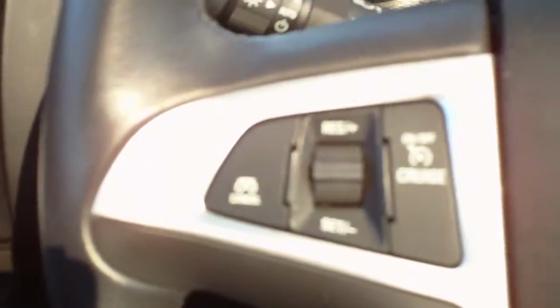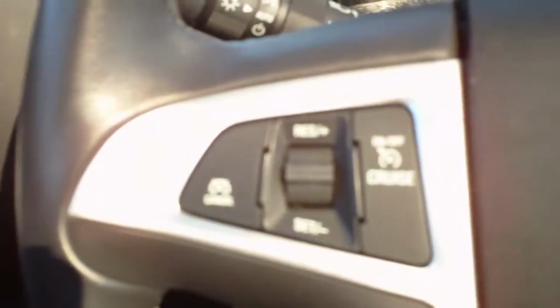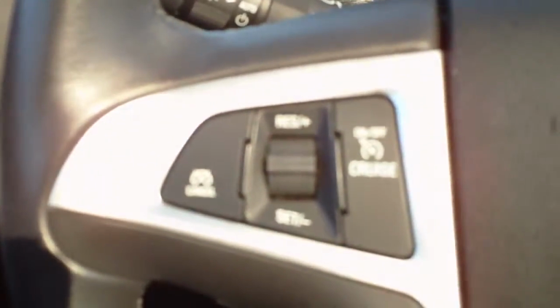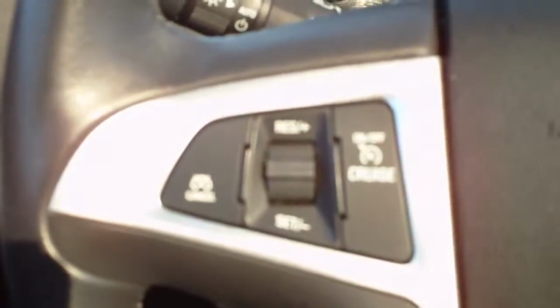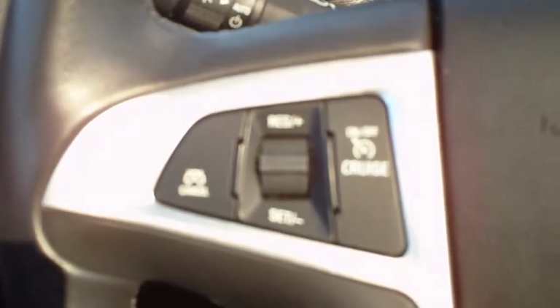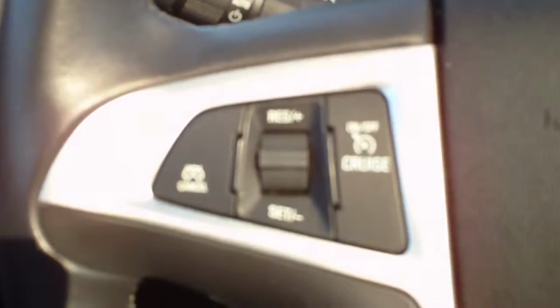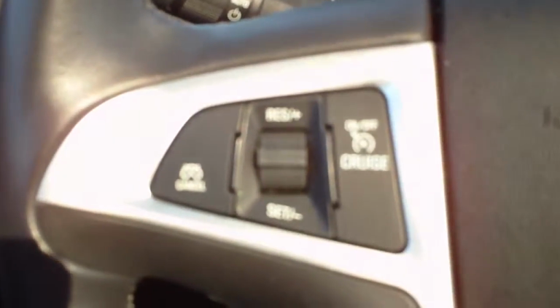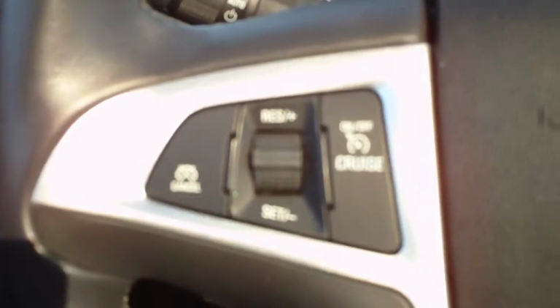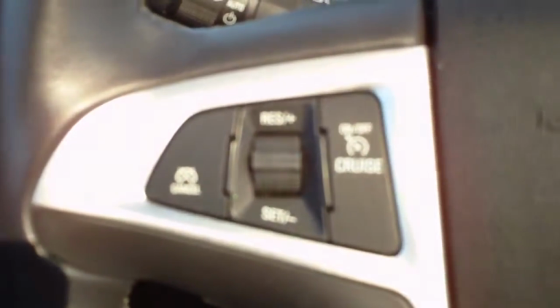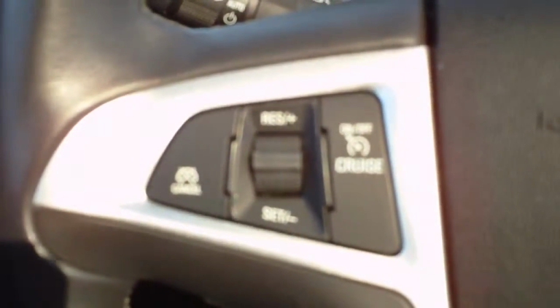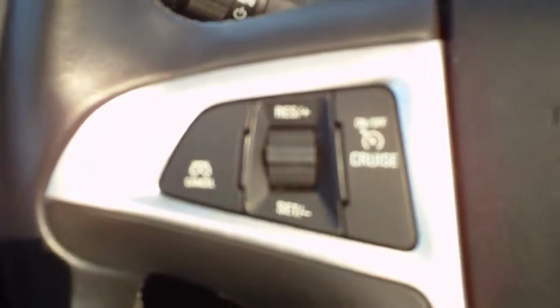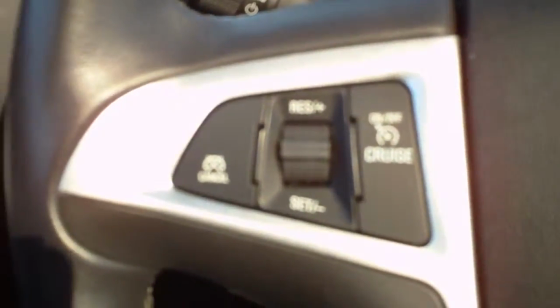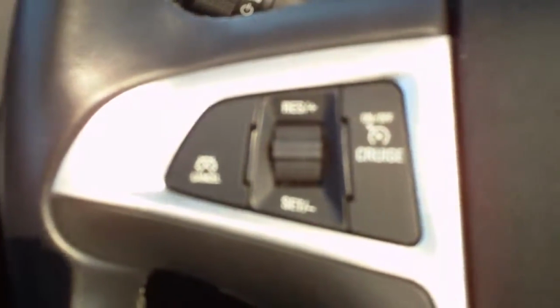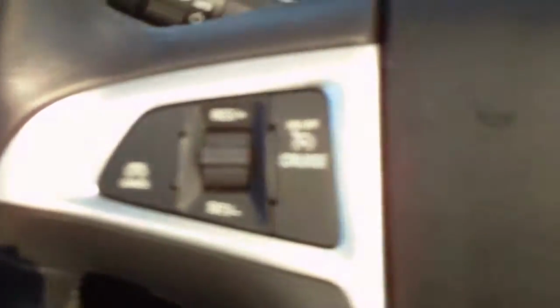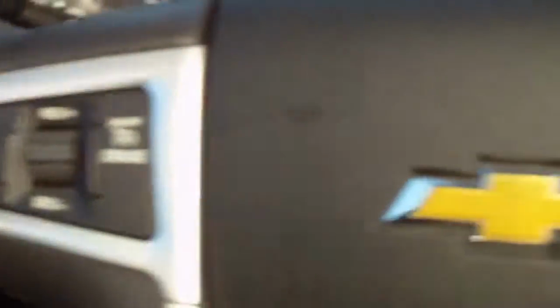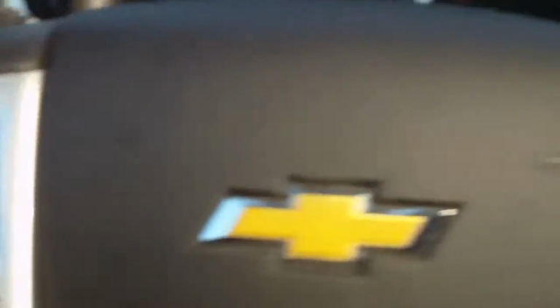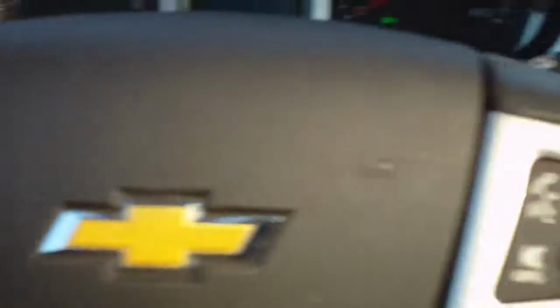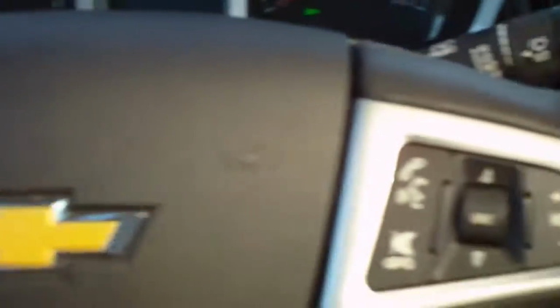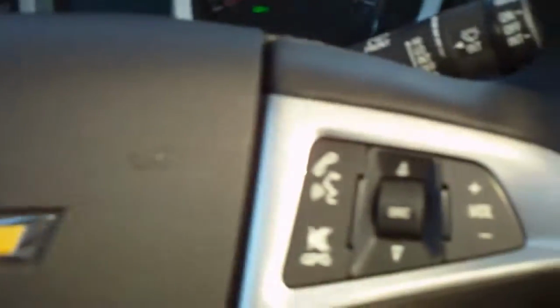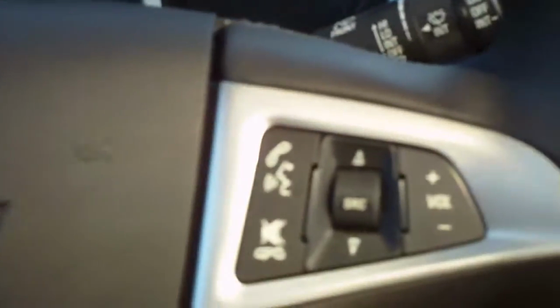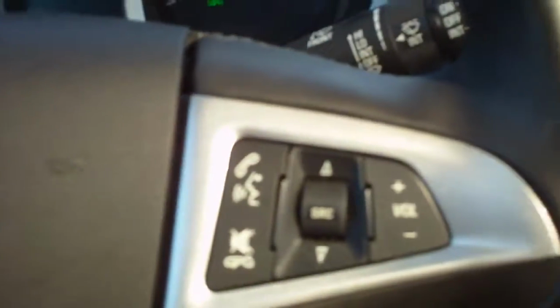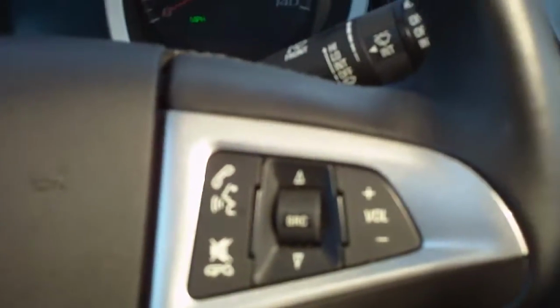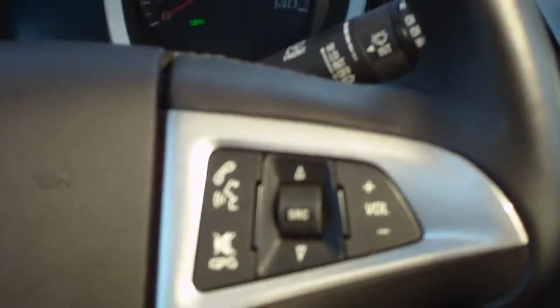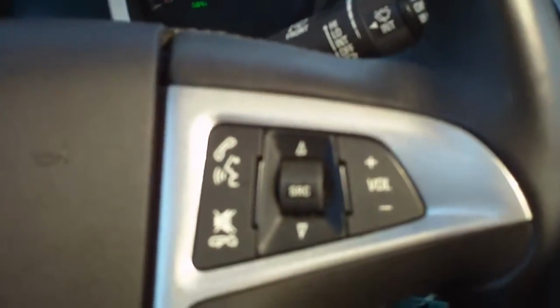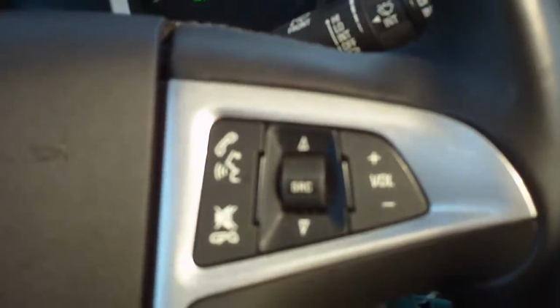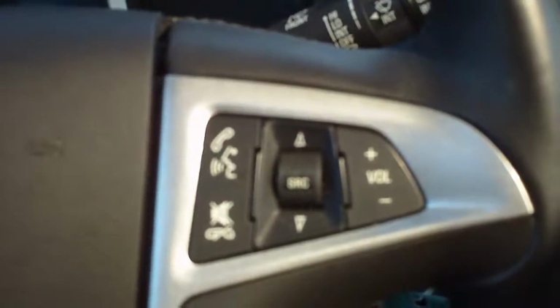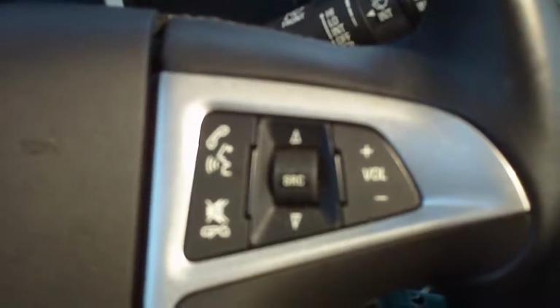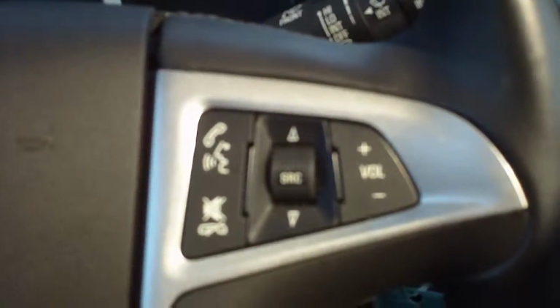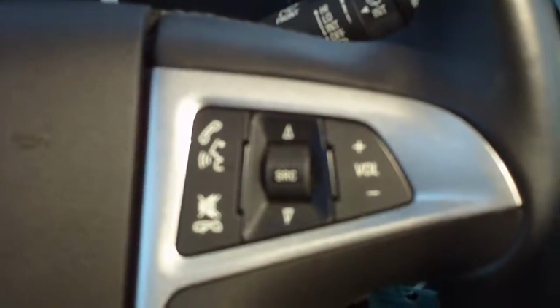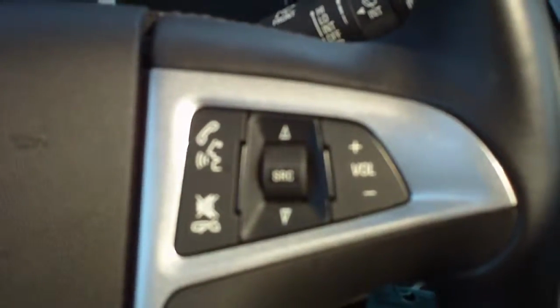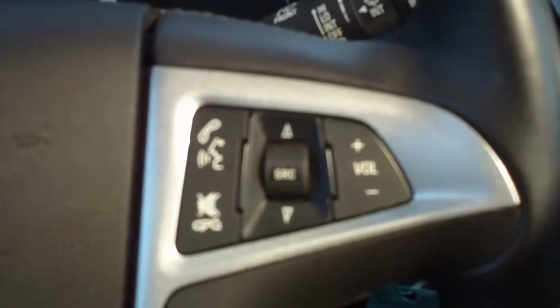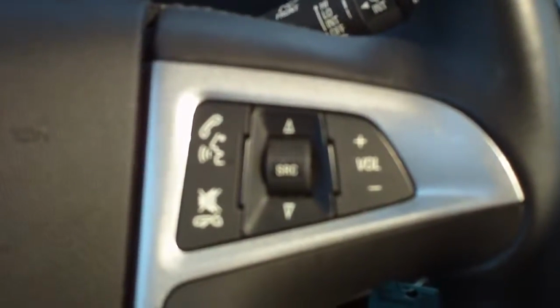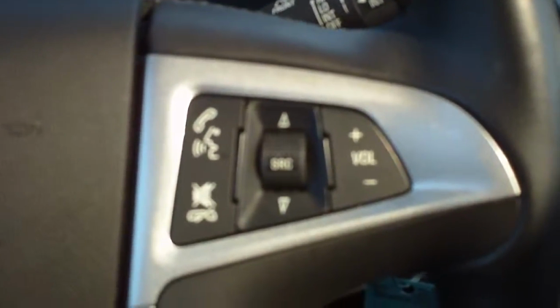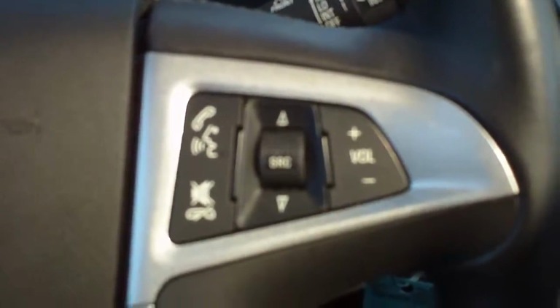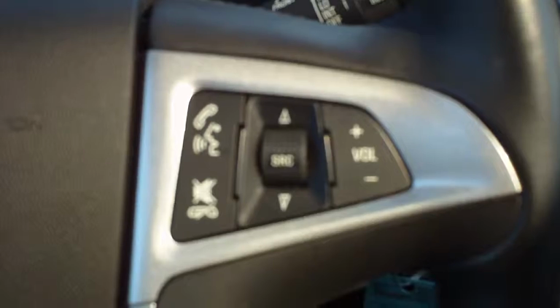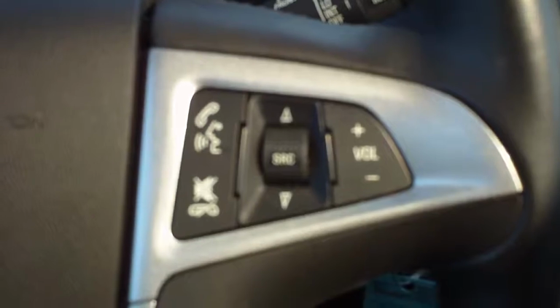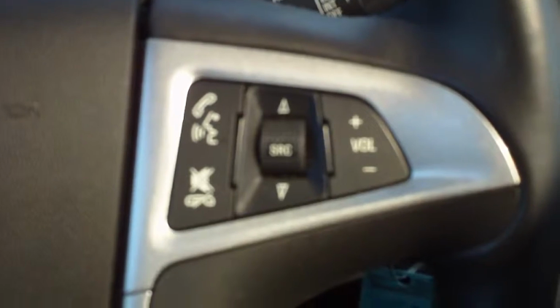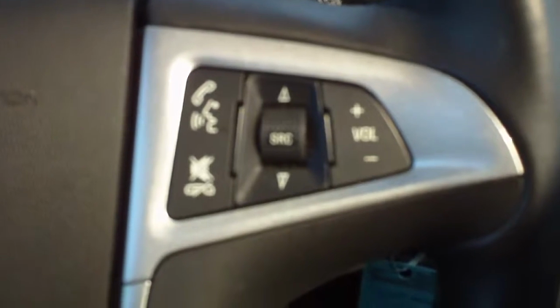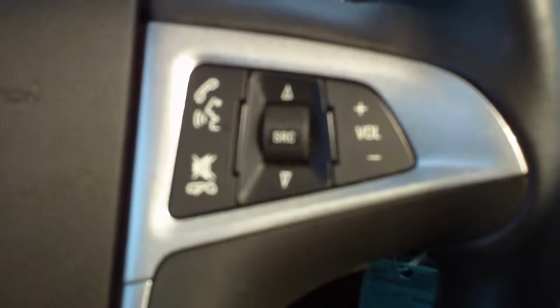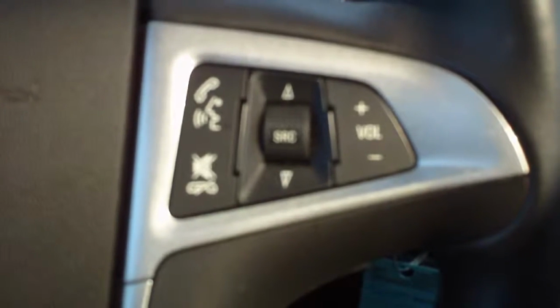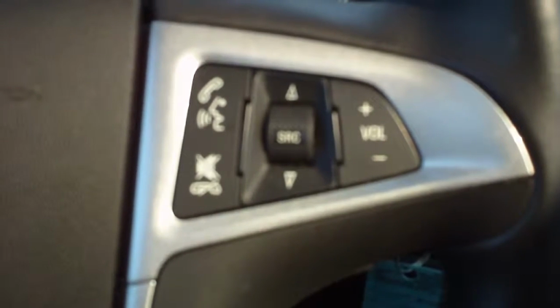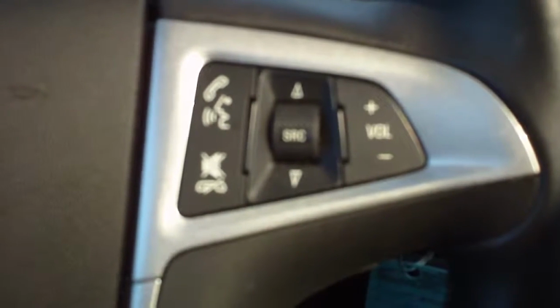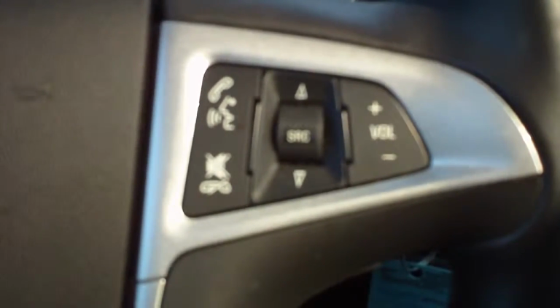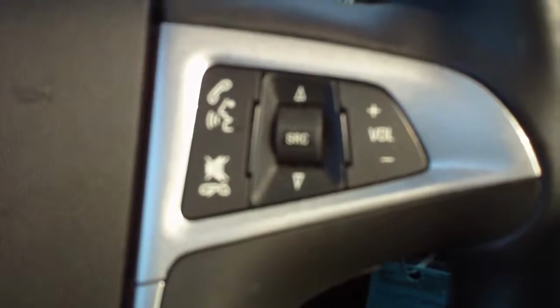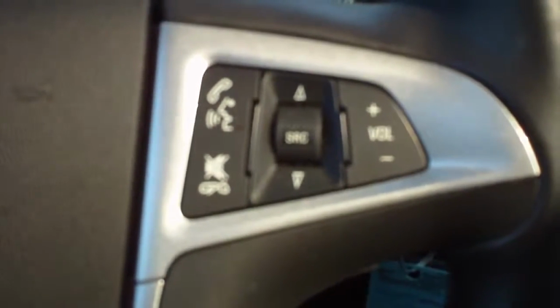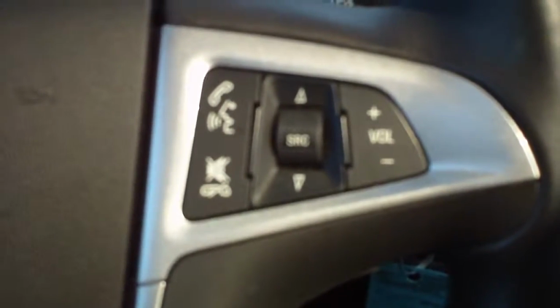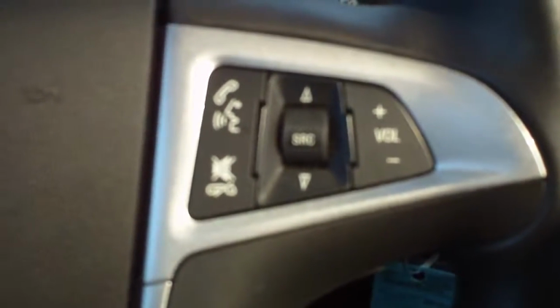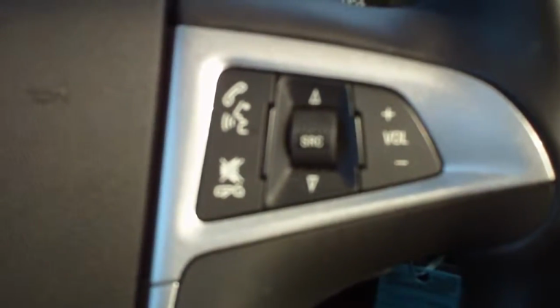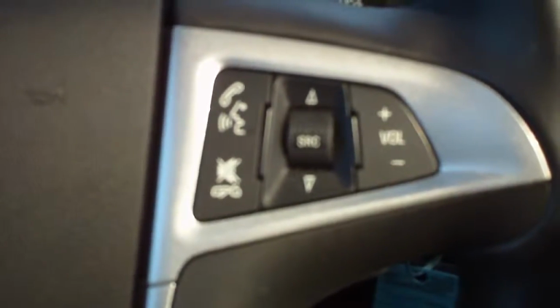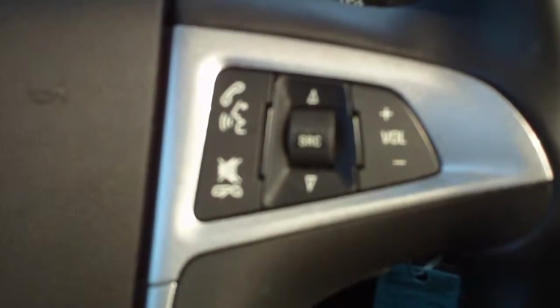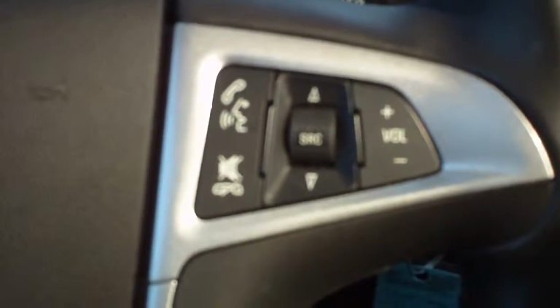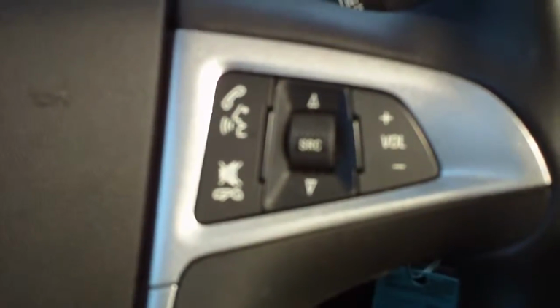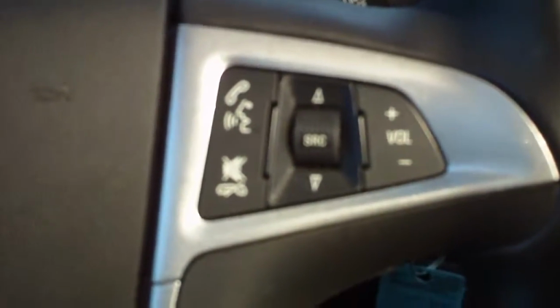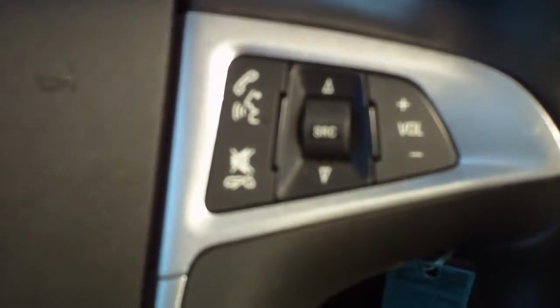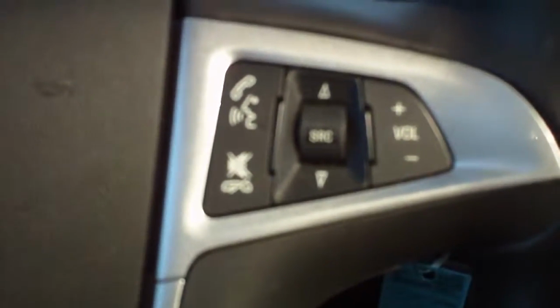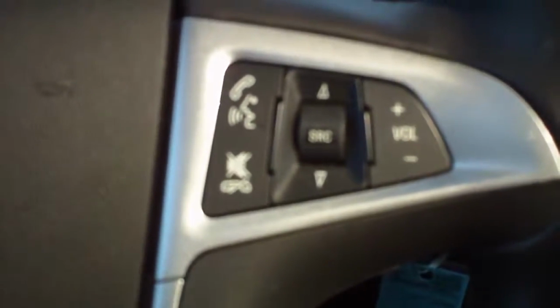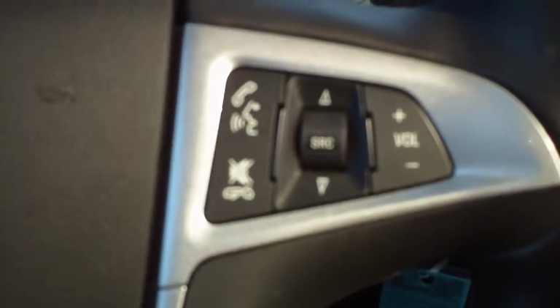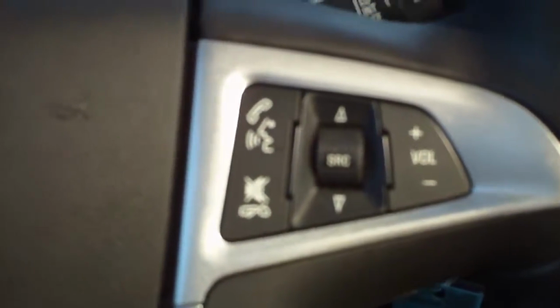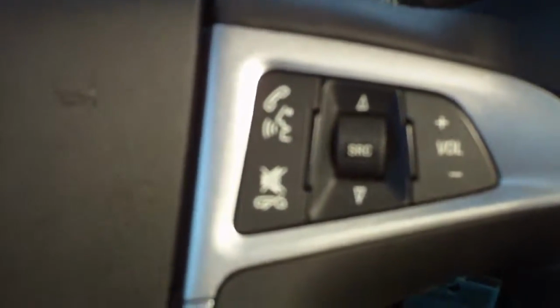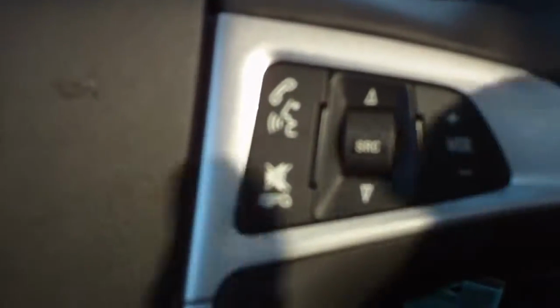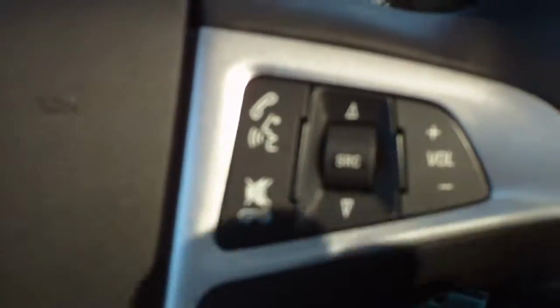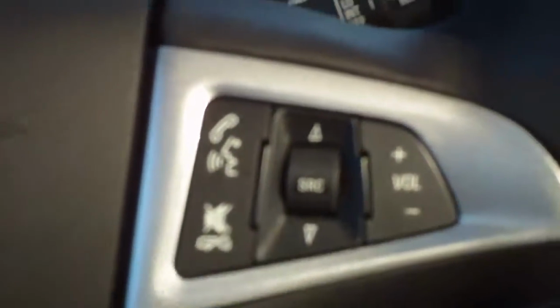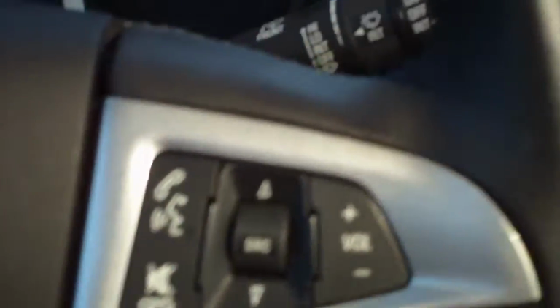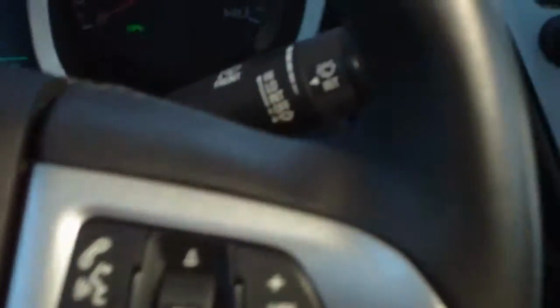Cruise control on the steering wheel. Audio controls and Bluetooth controls are also on the steering wheel. The steering wheel is leather wrapped and tilt and telescope.